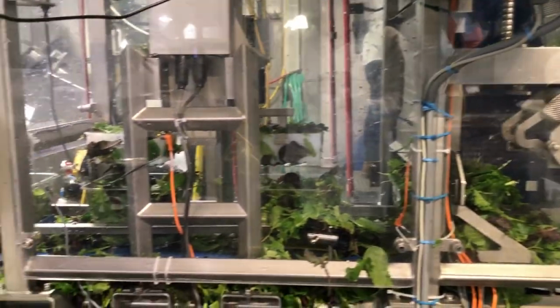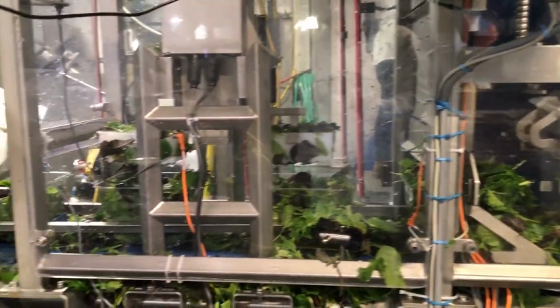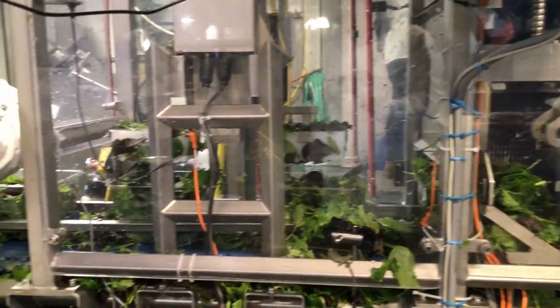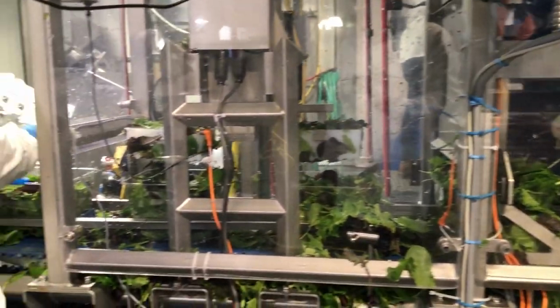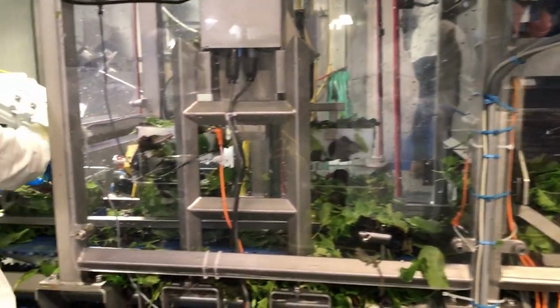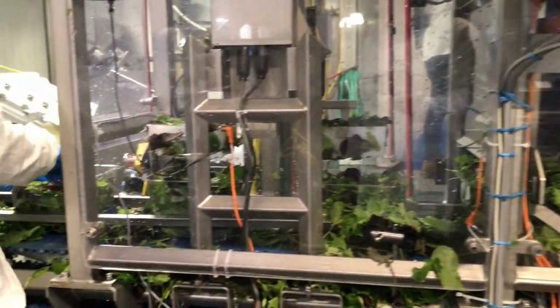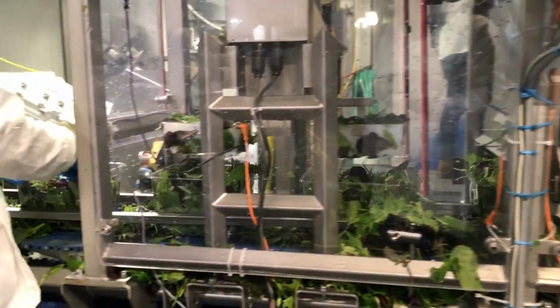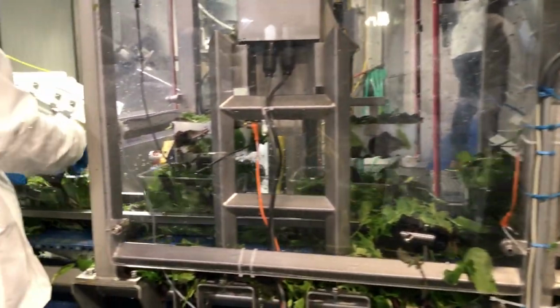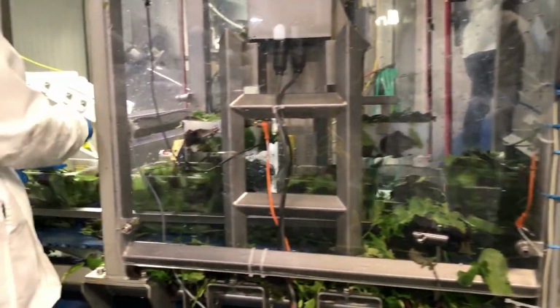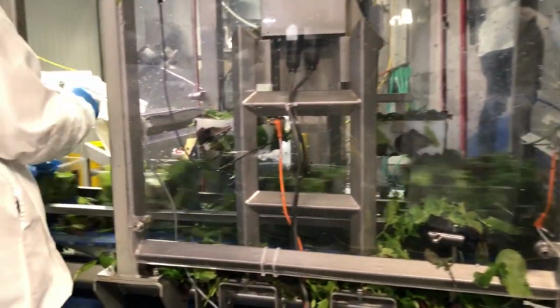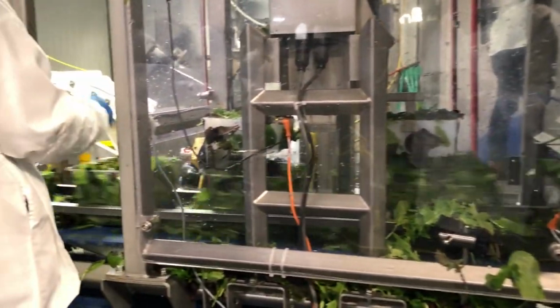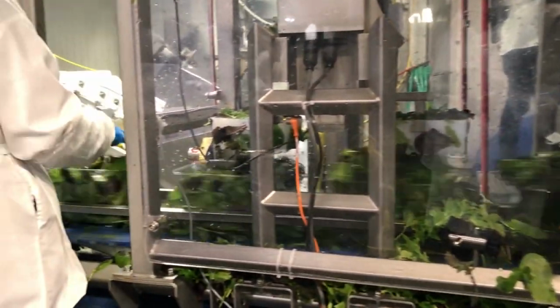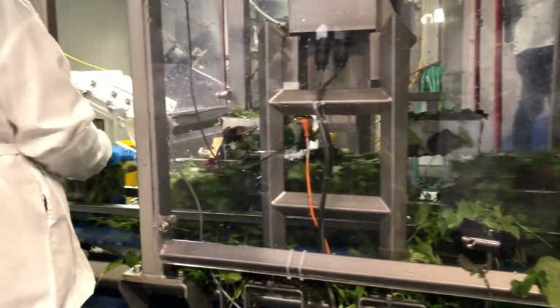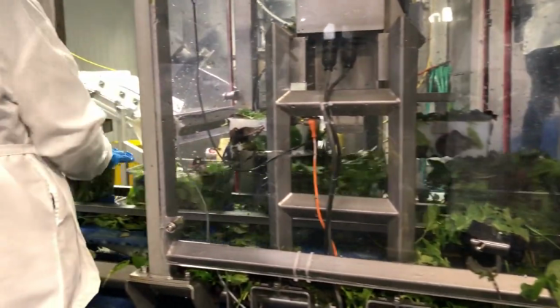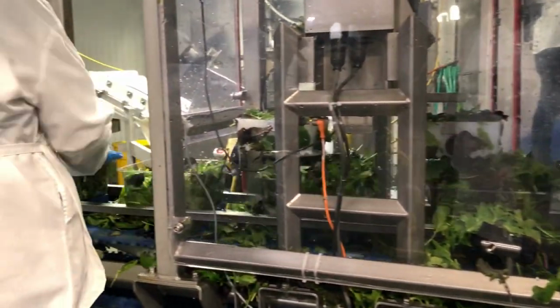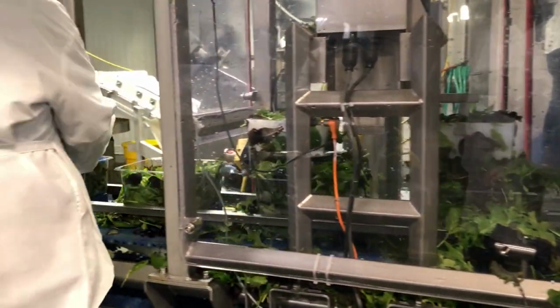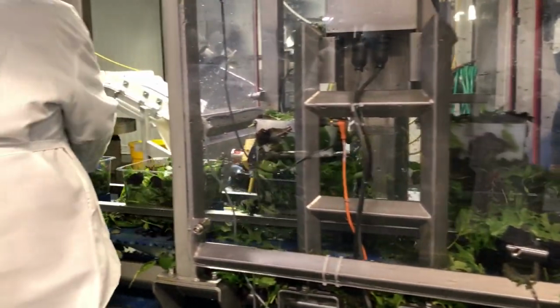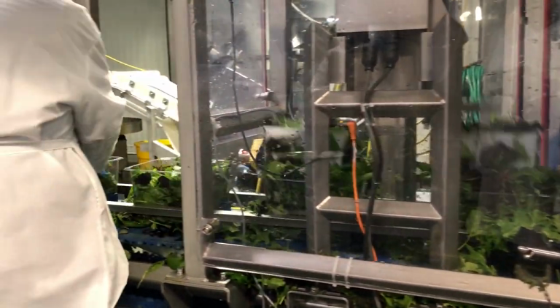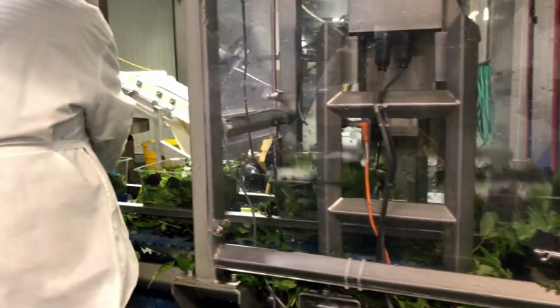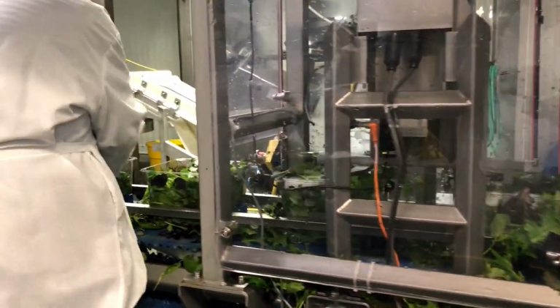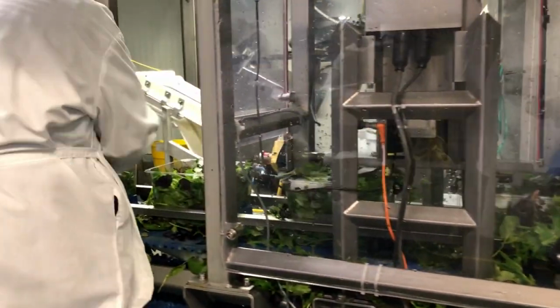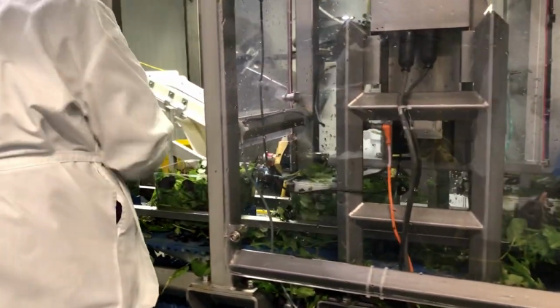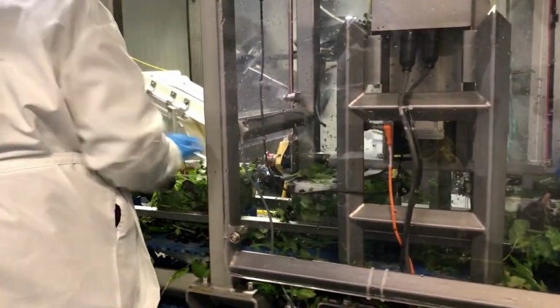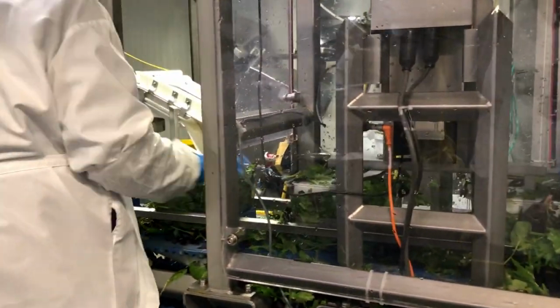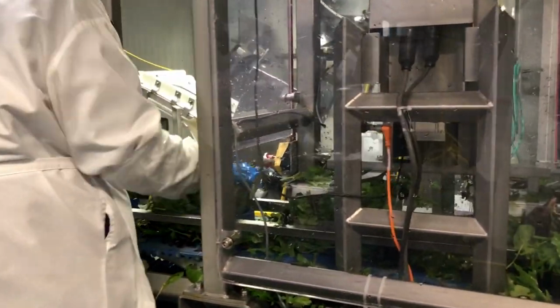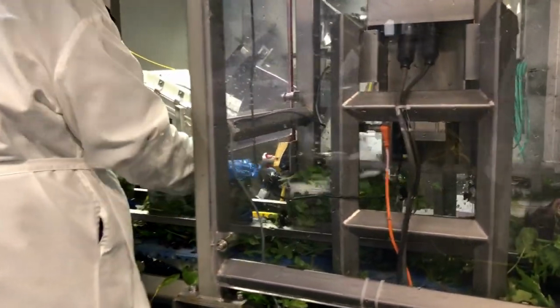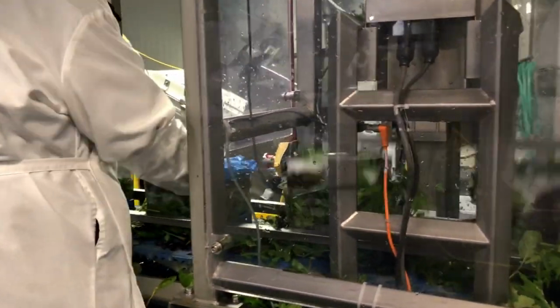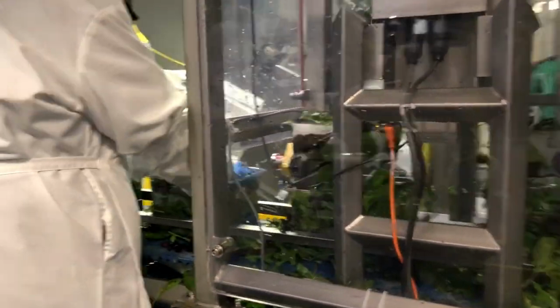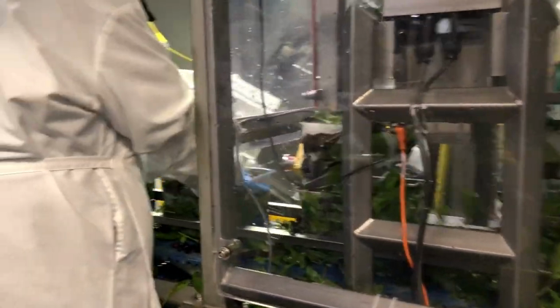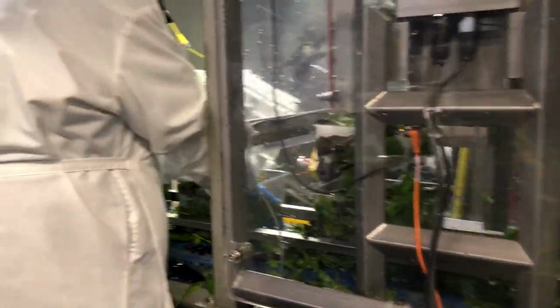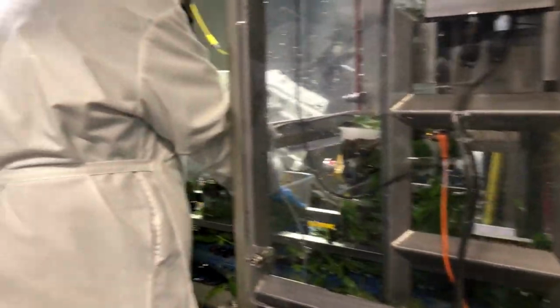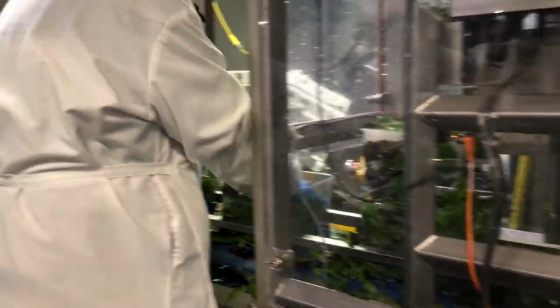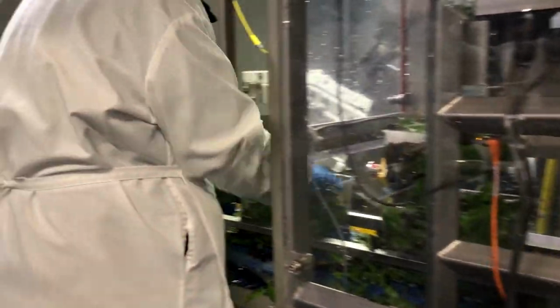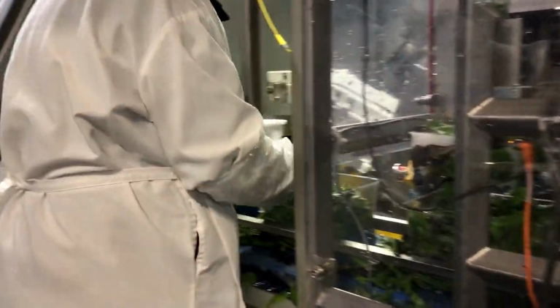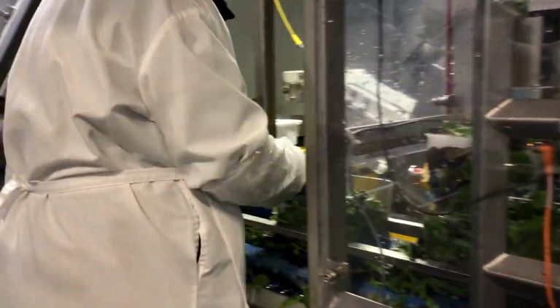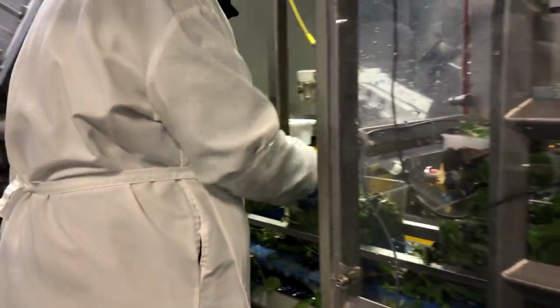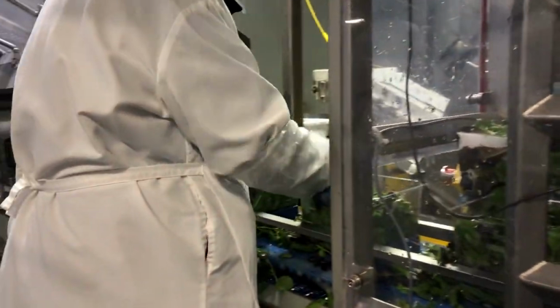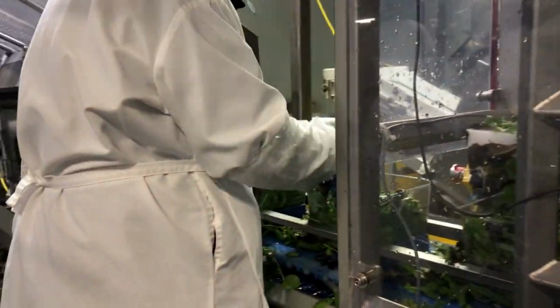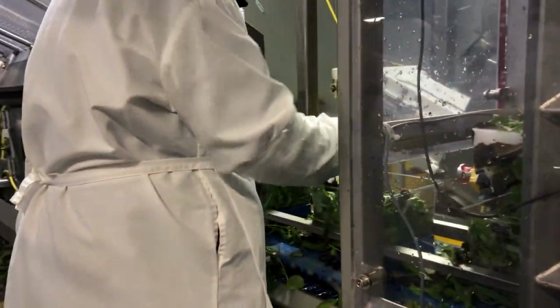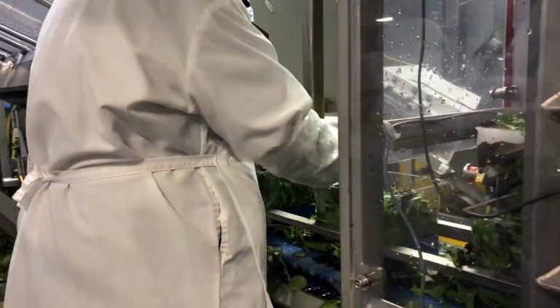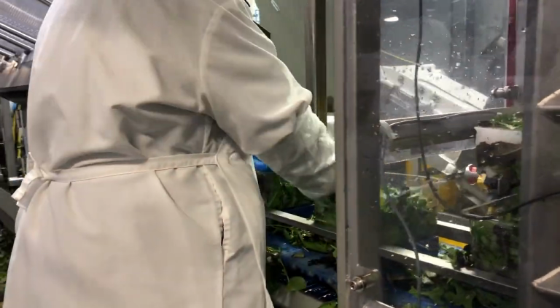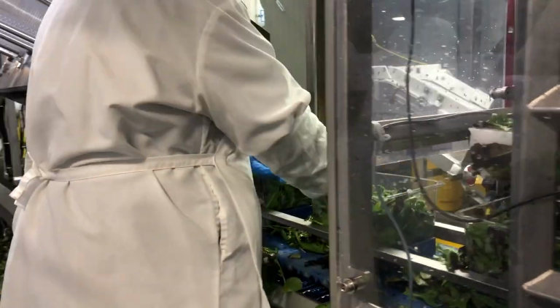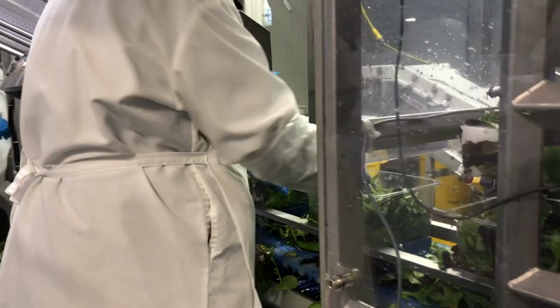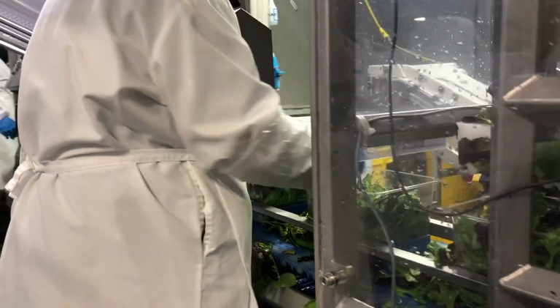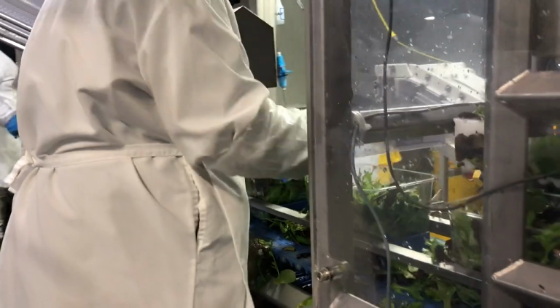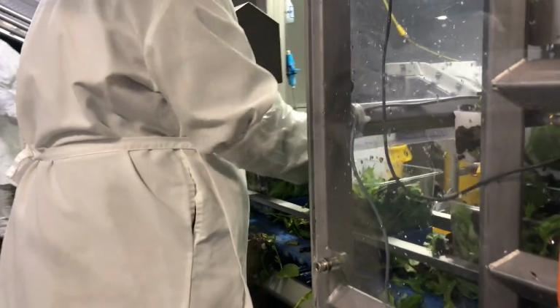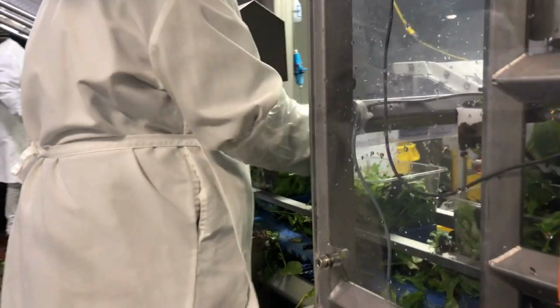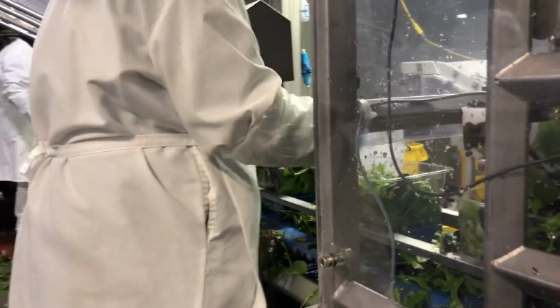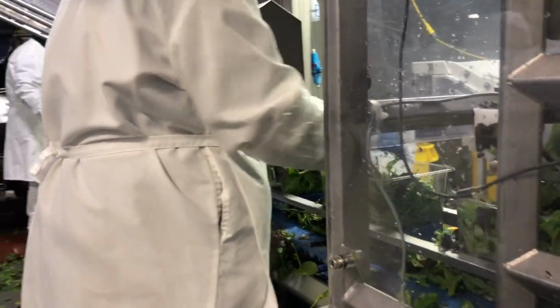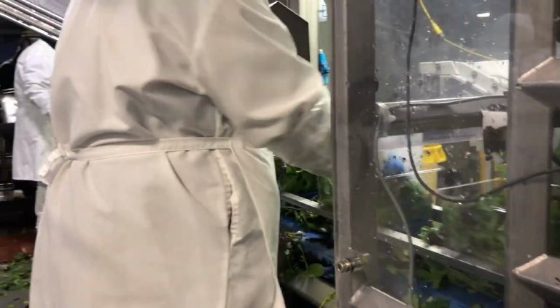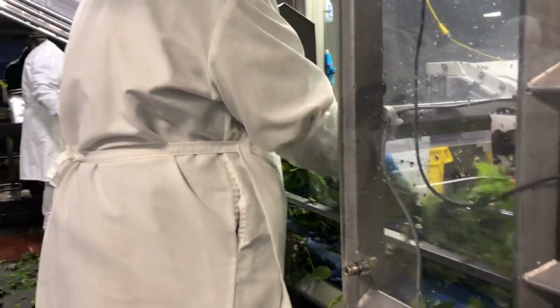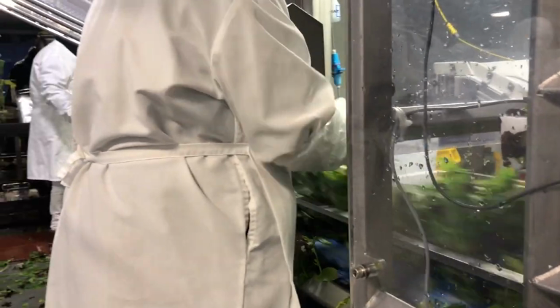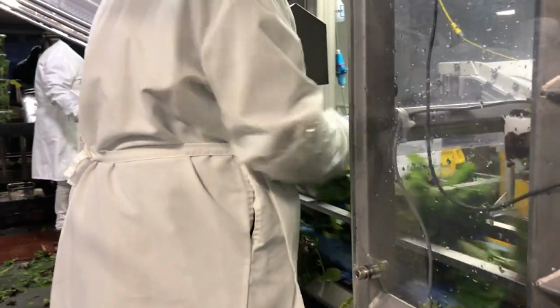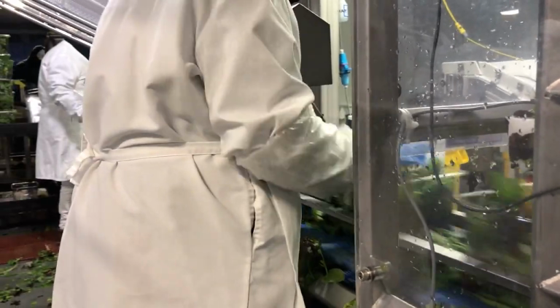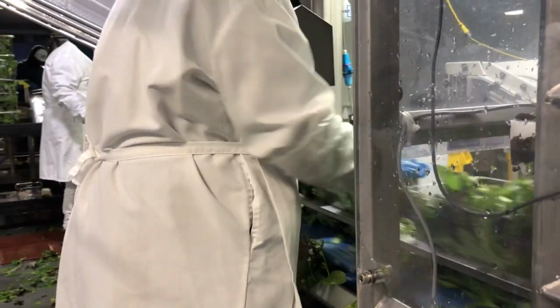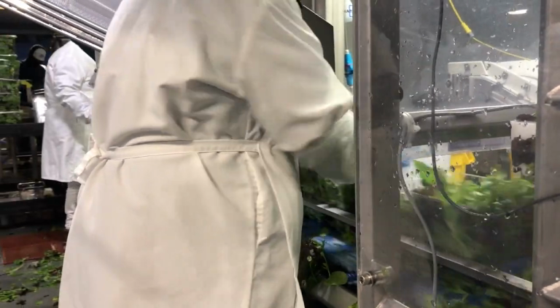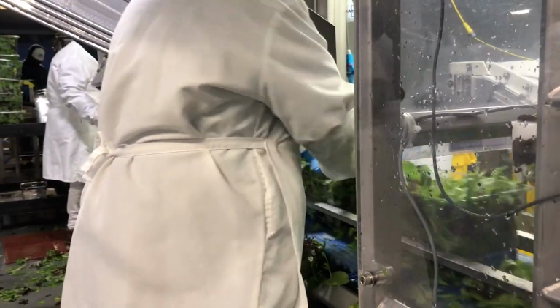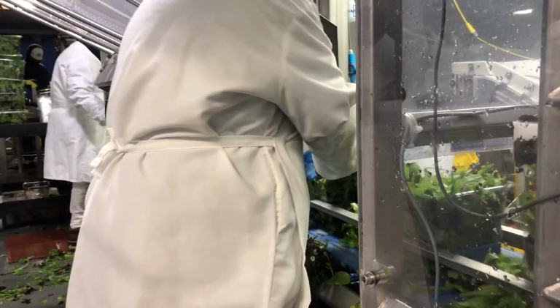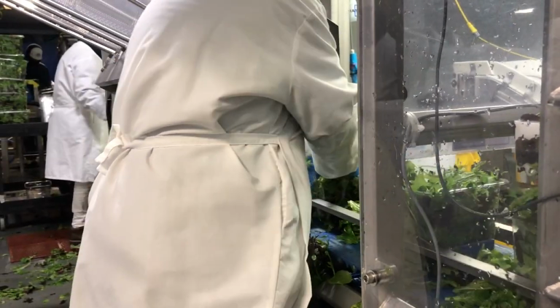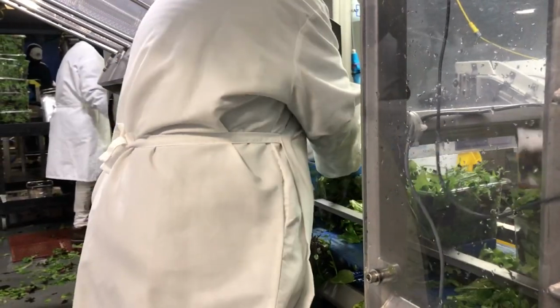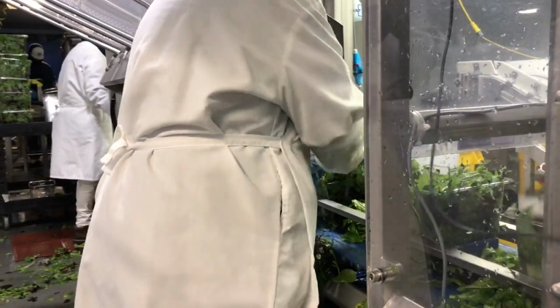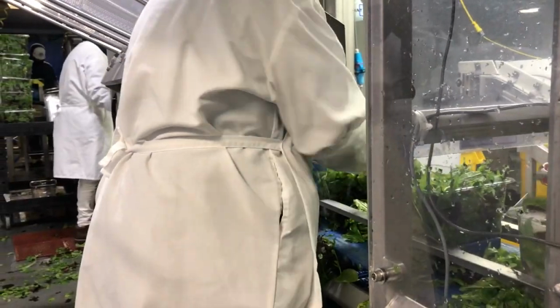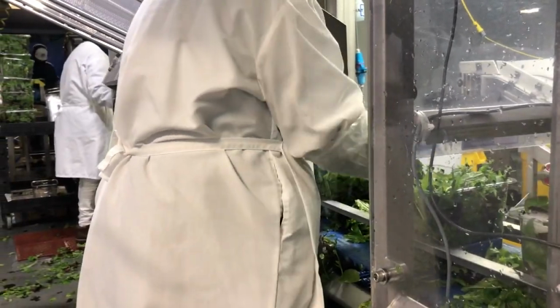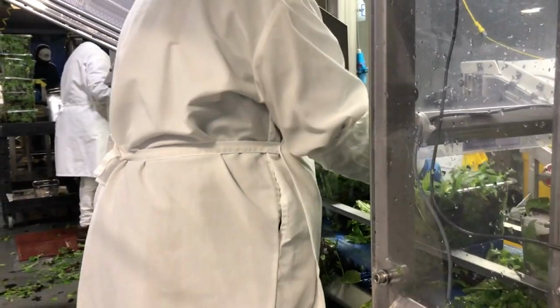A quality assurance worker does a second step of pushing the product down and then the machine places the lids onto the containers.